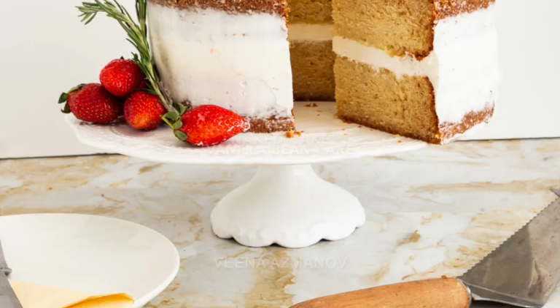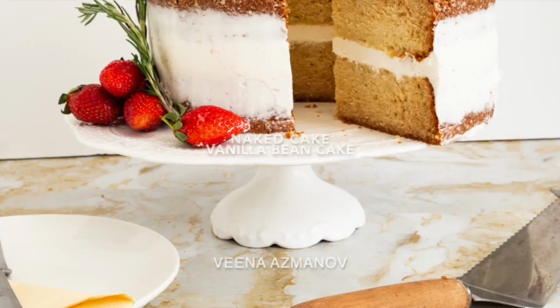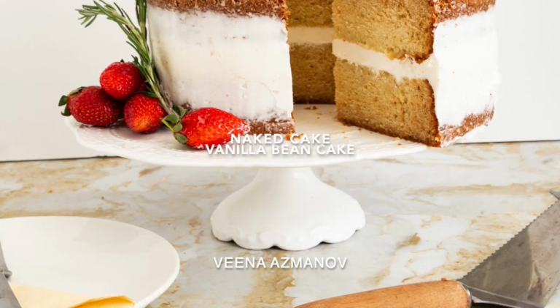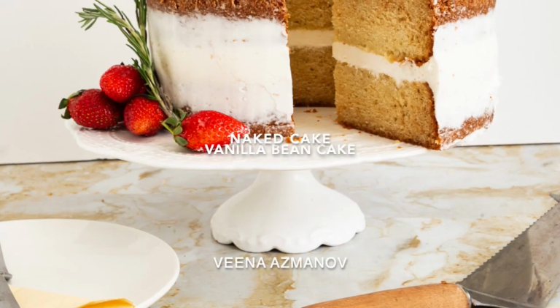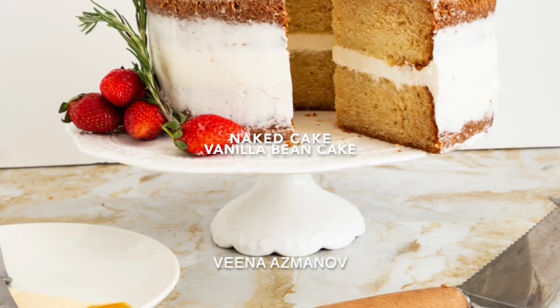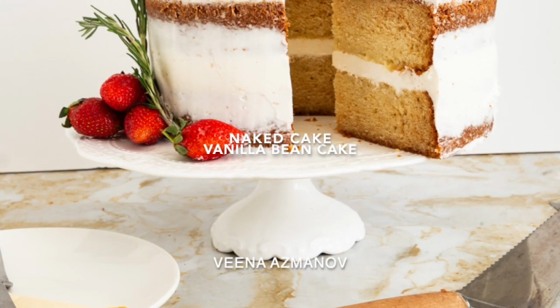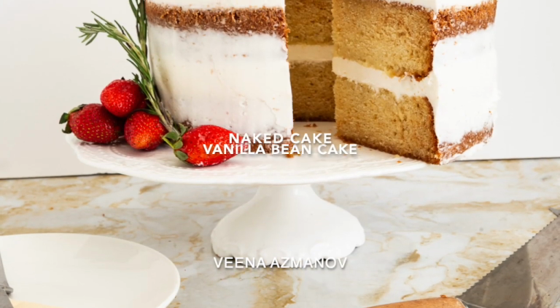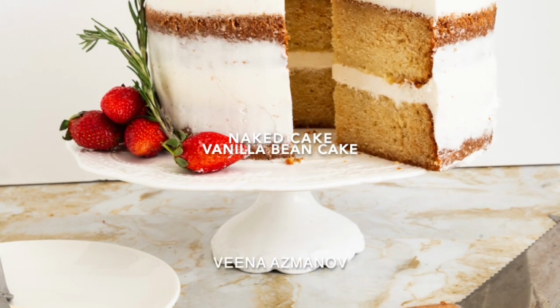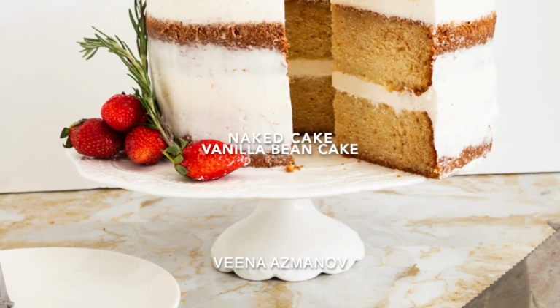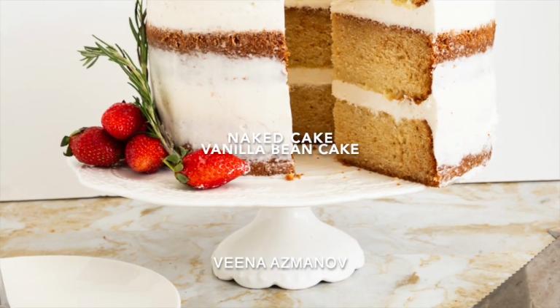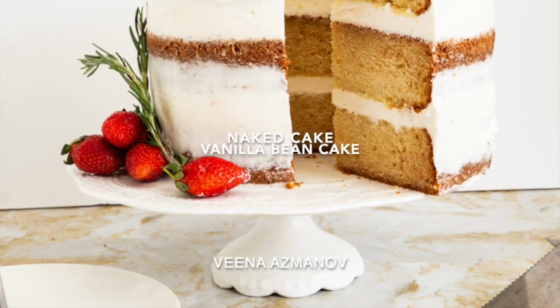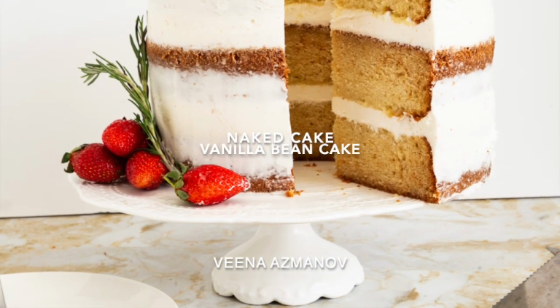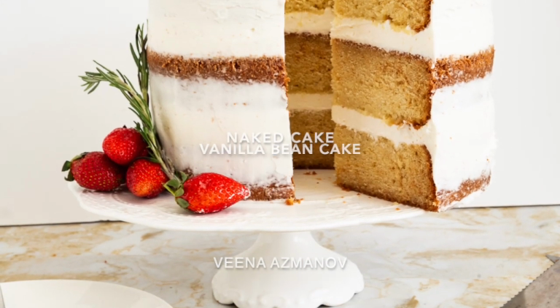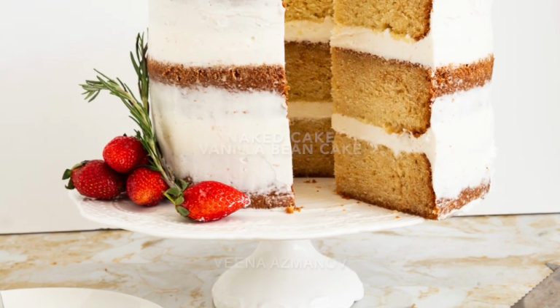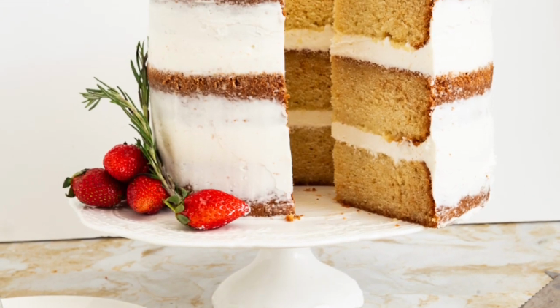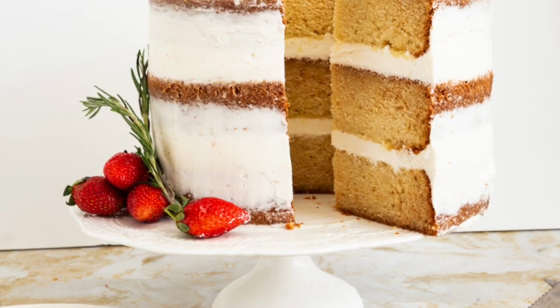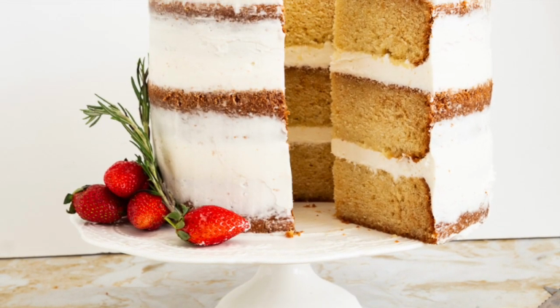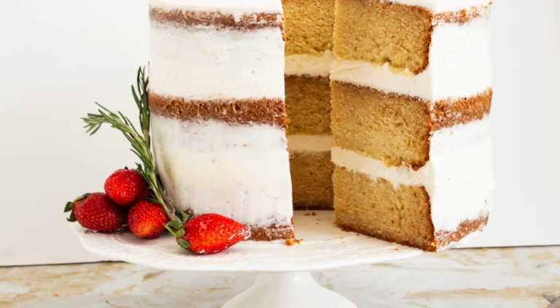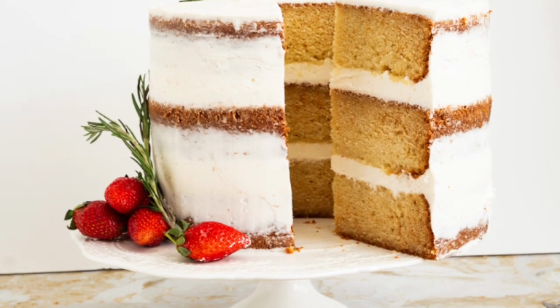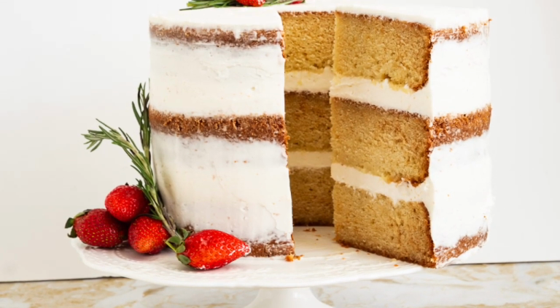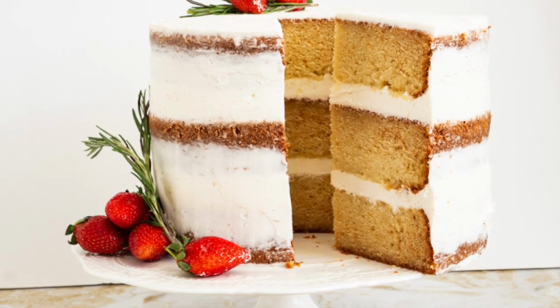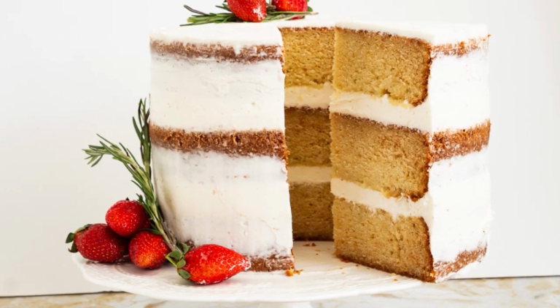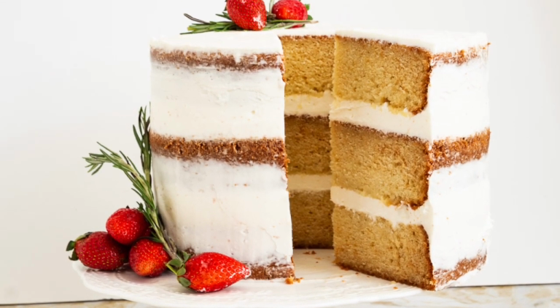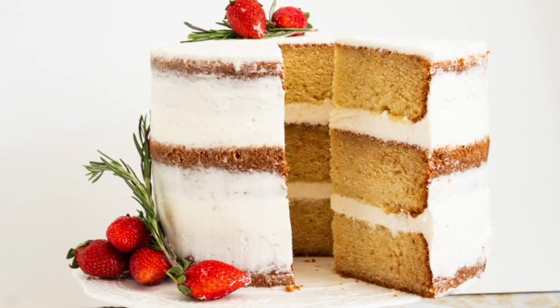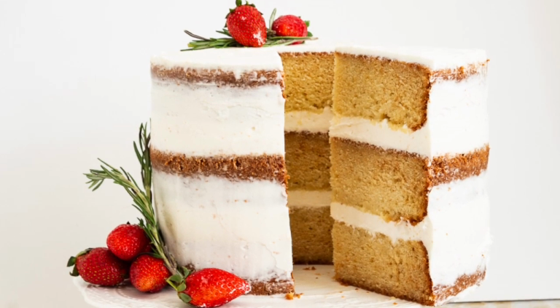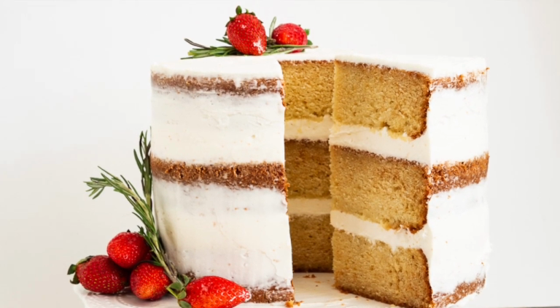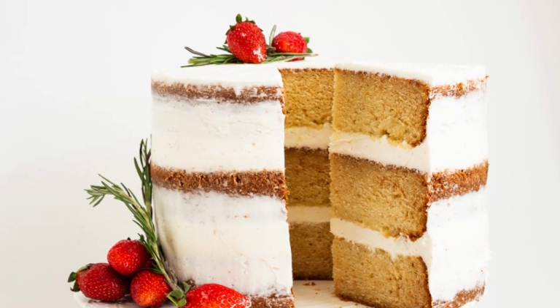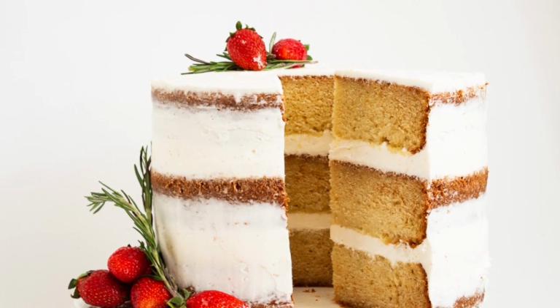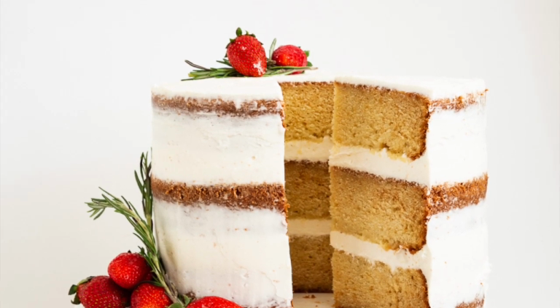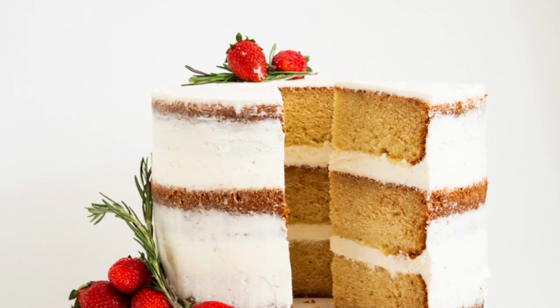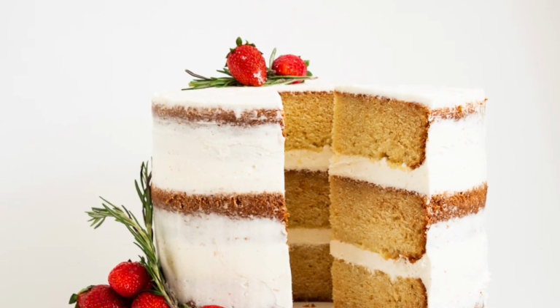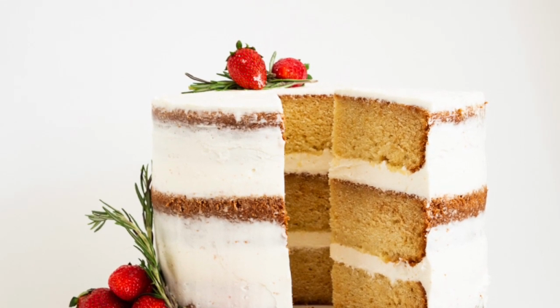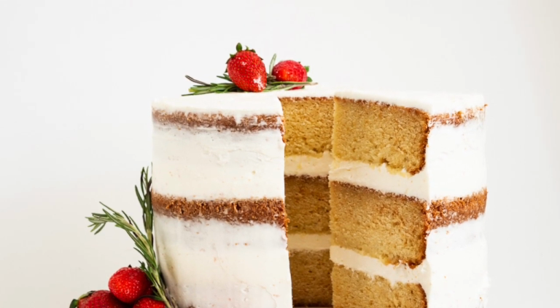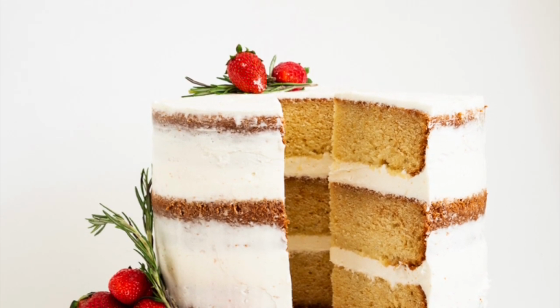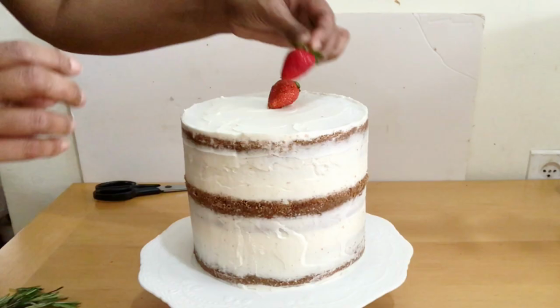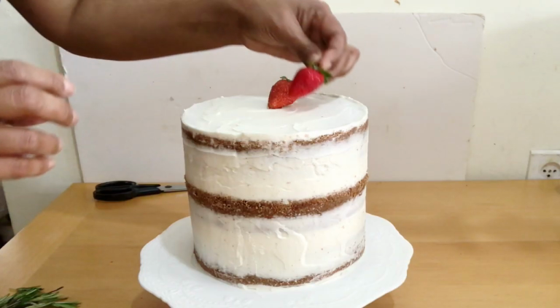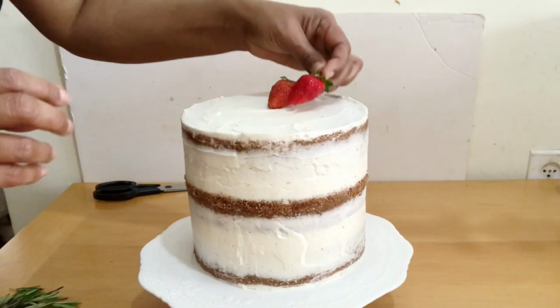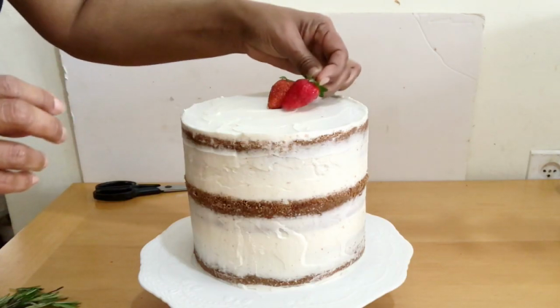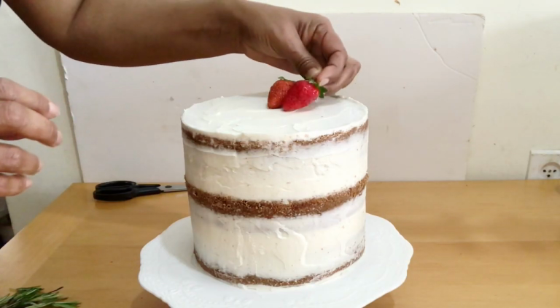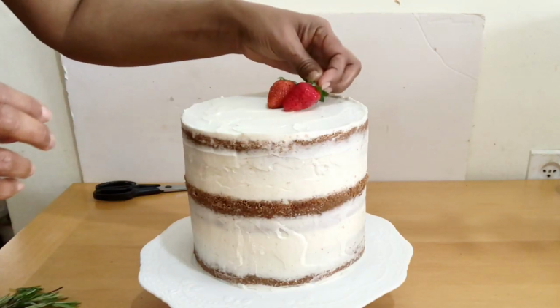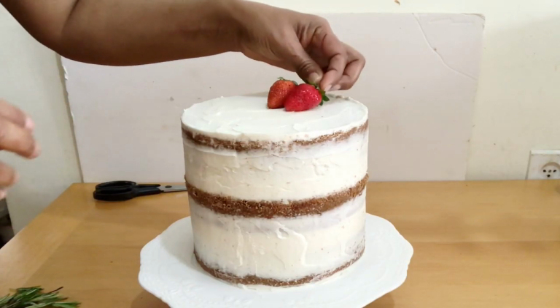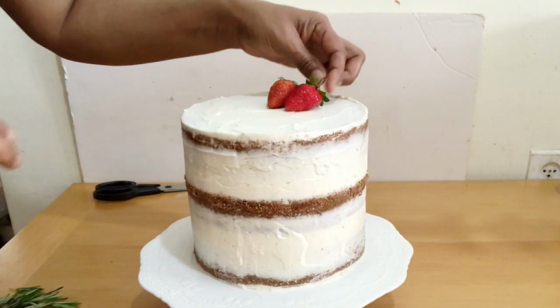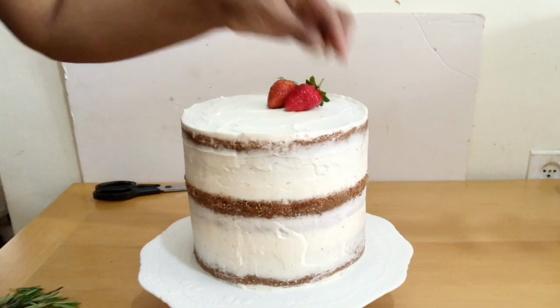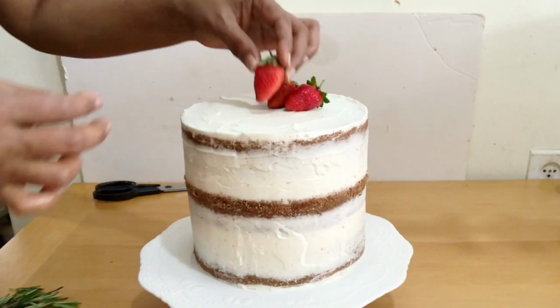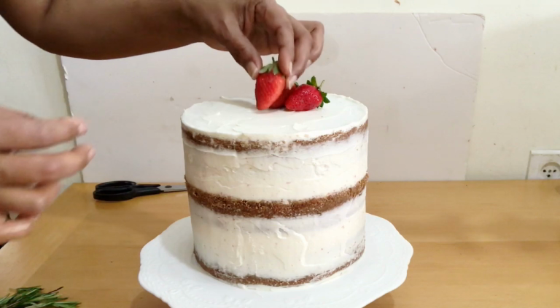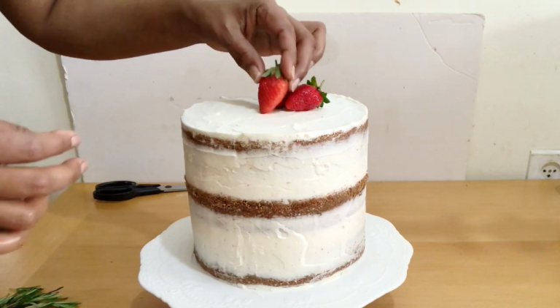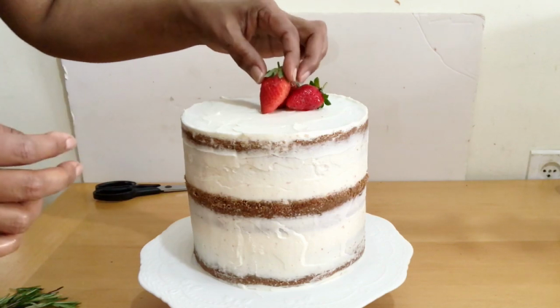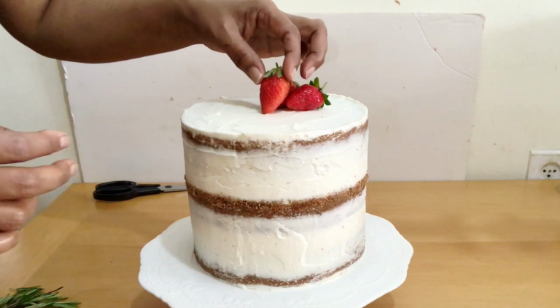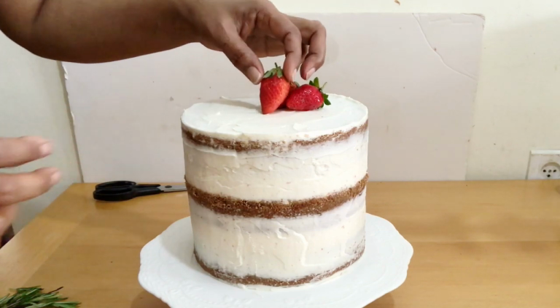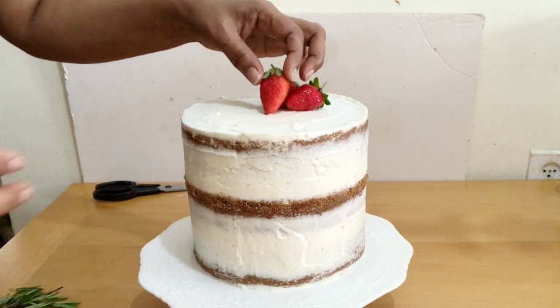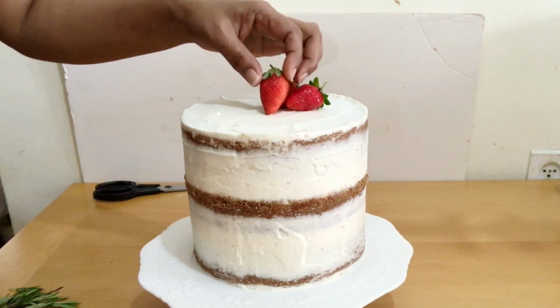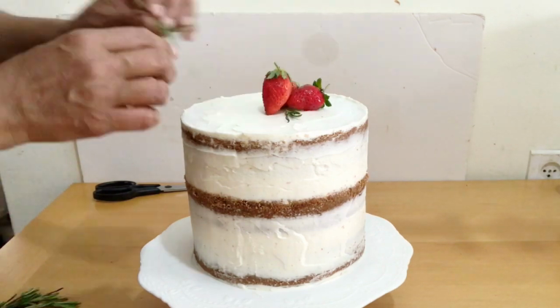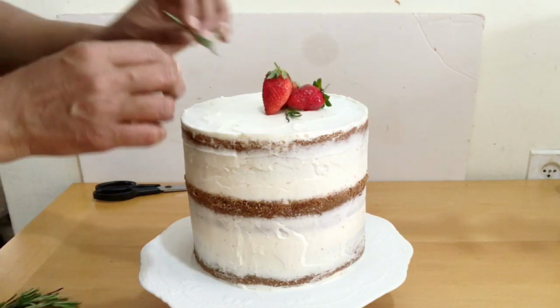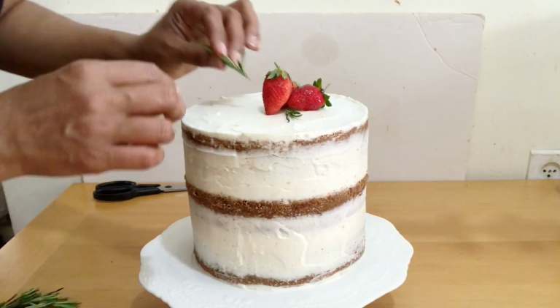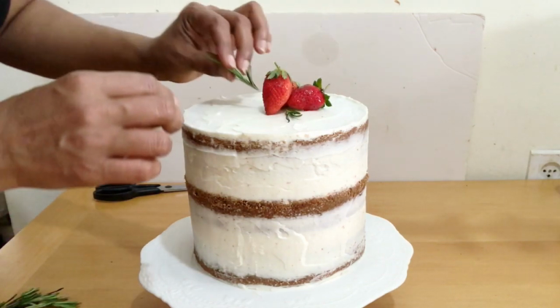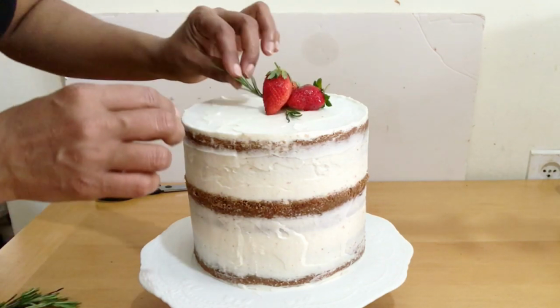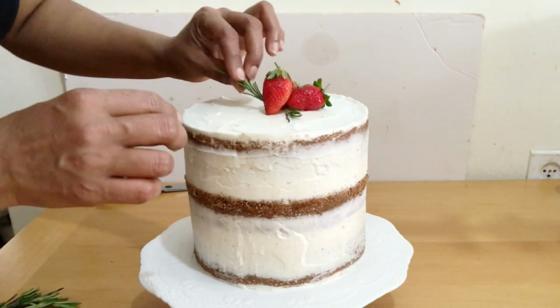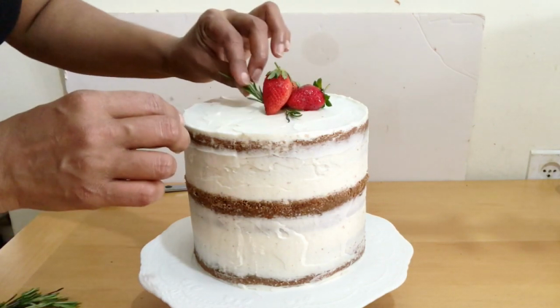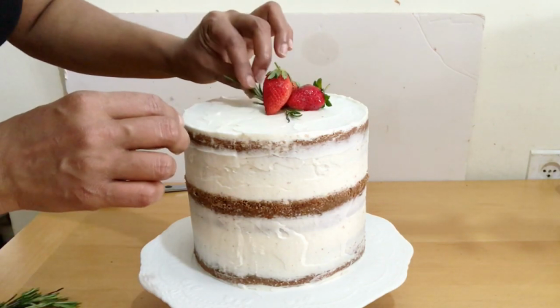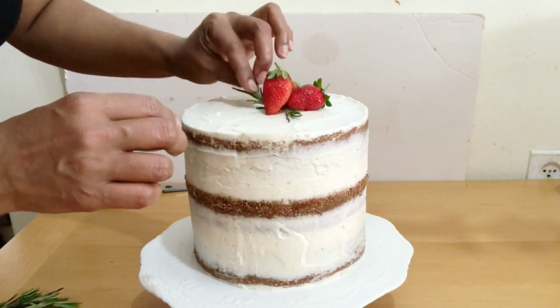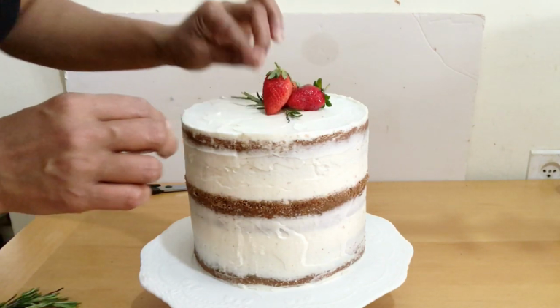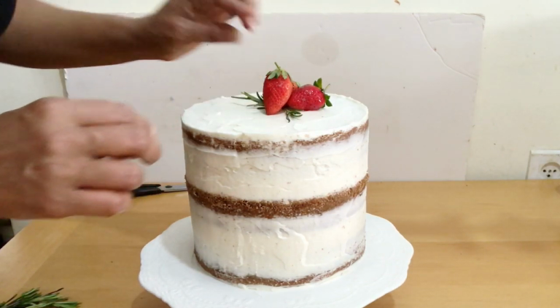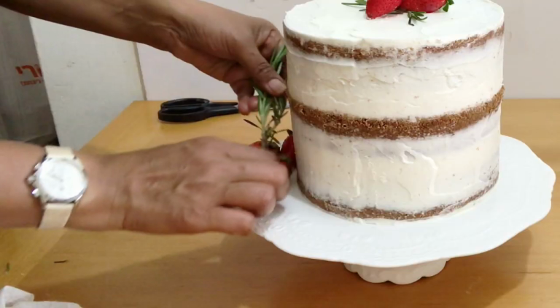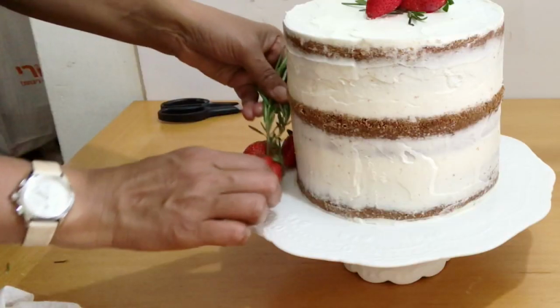Hi, welcome back. Don't you find naked cakes absolutely beautiful? This is my naked vanilla bean paste cake.